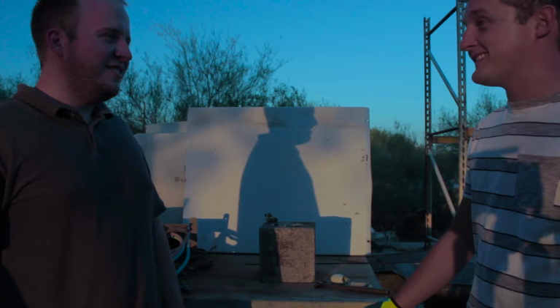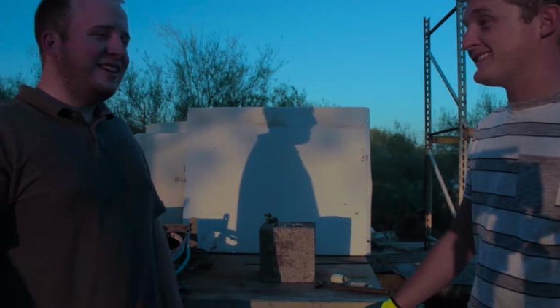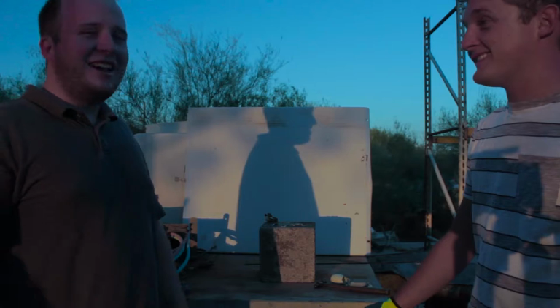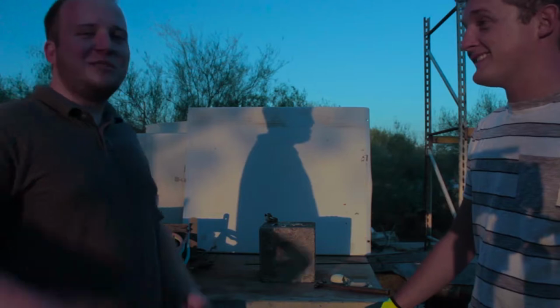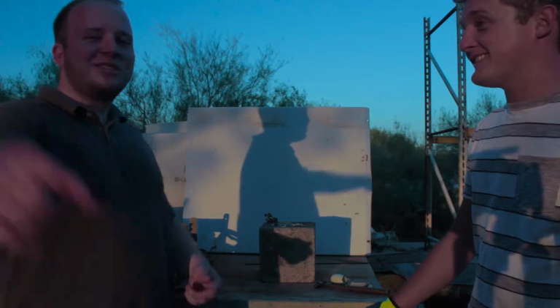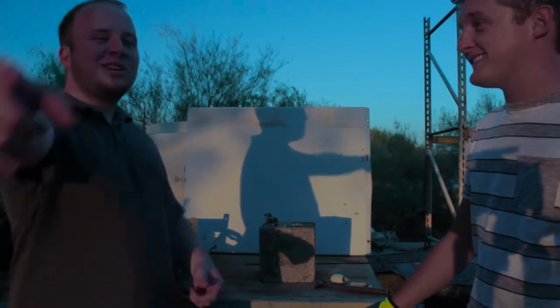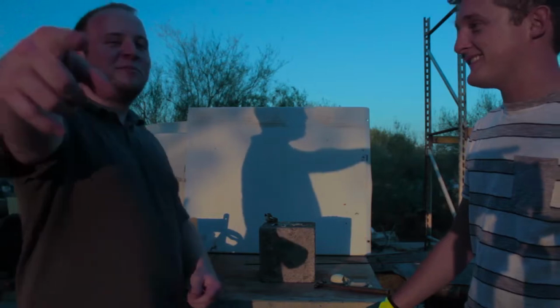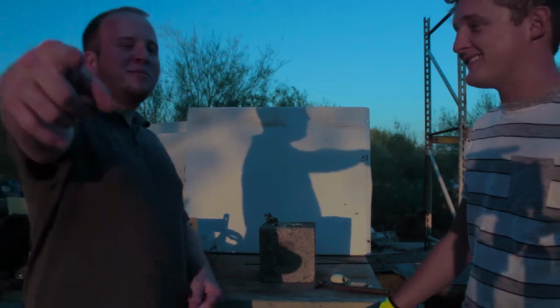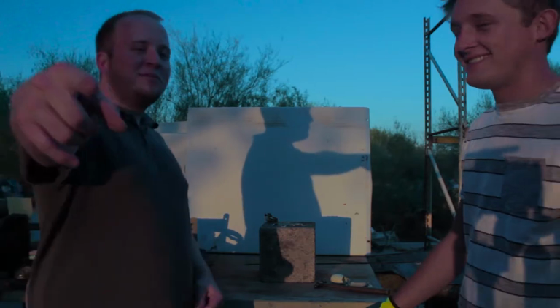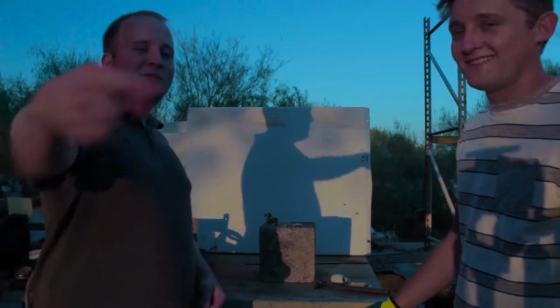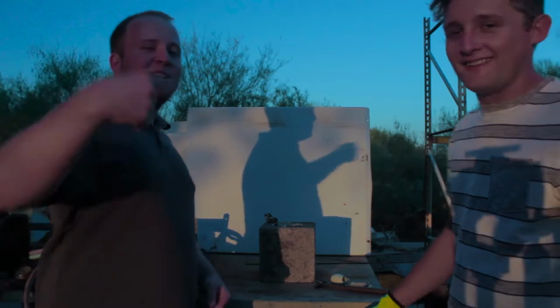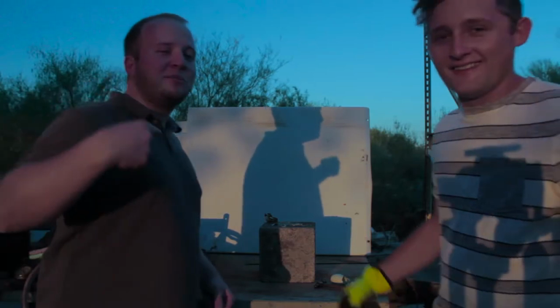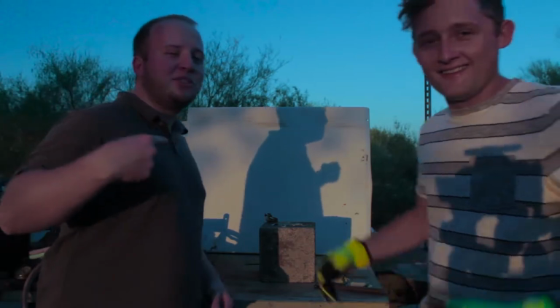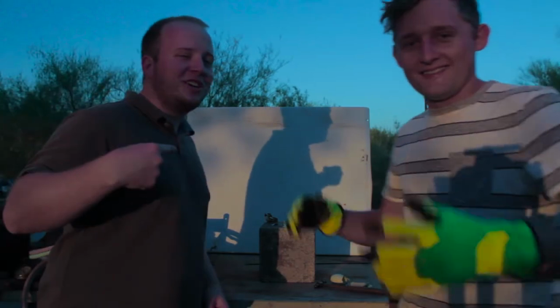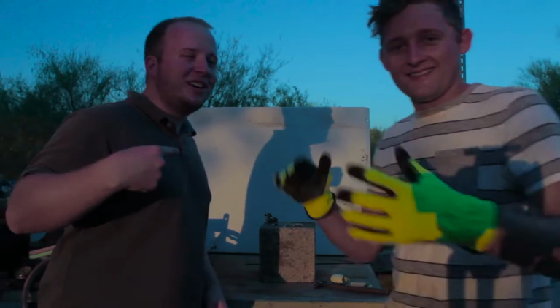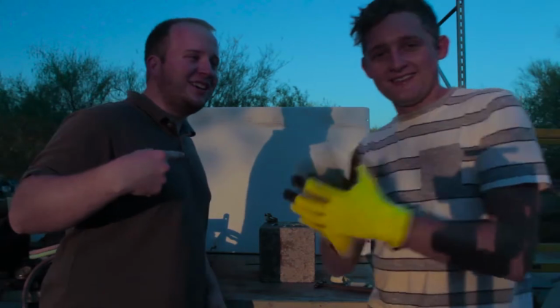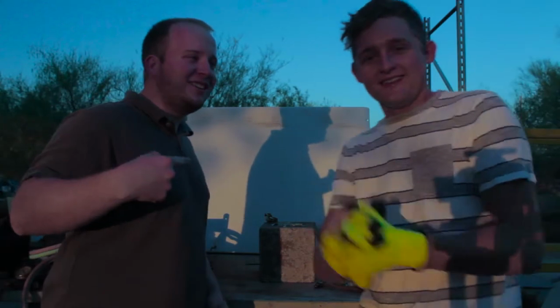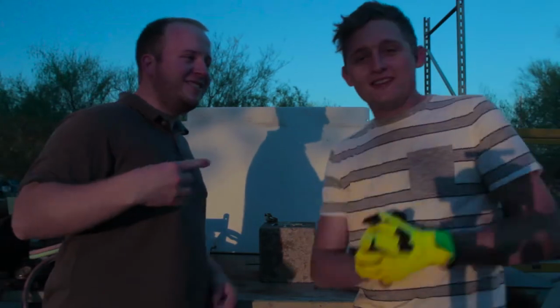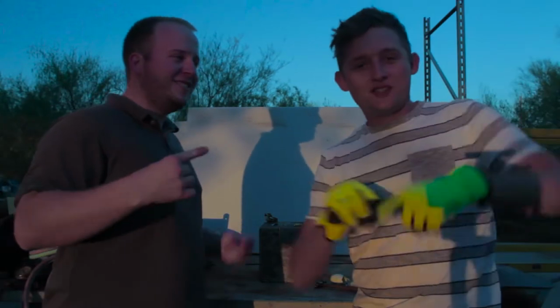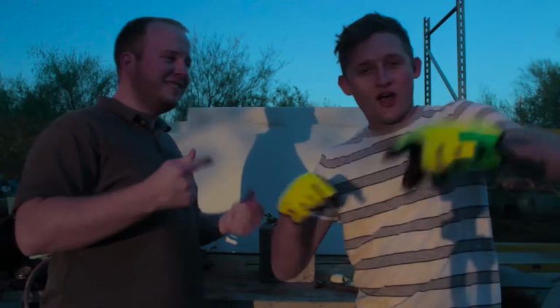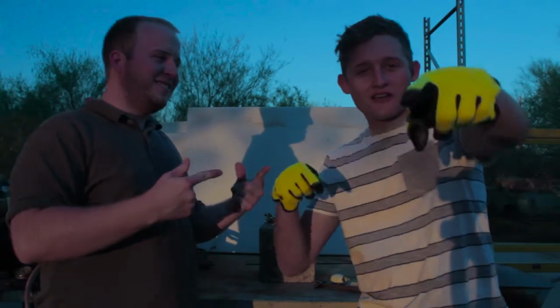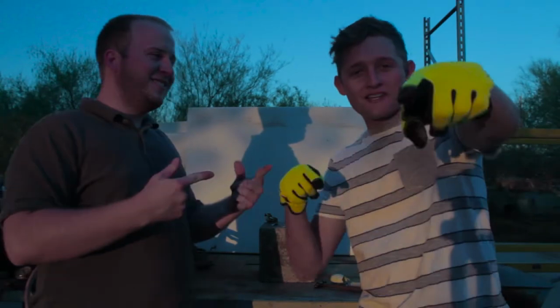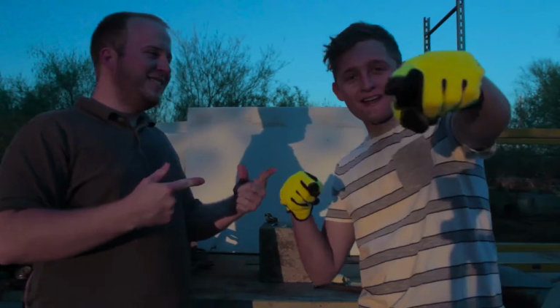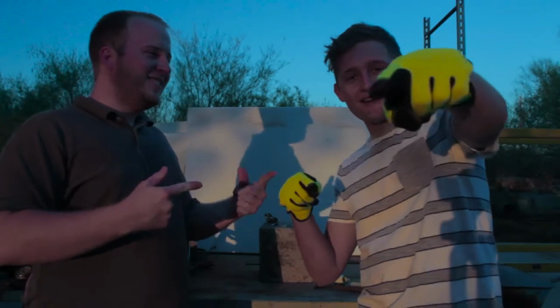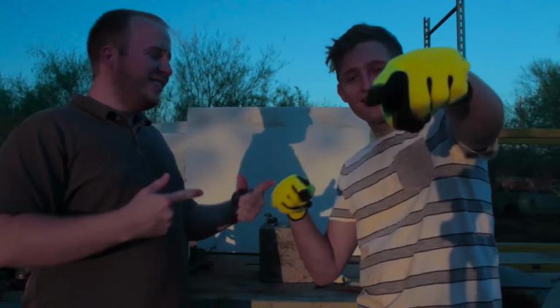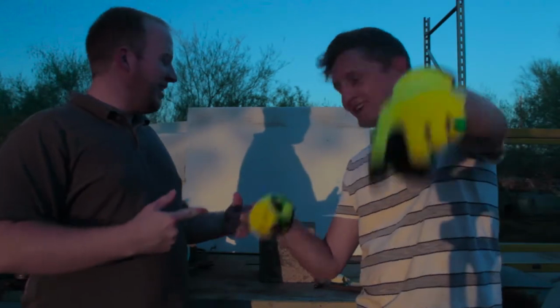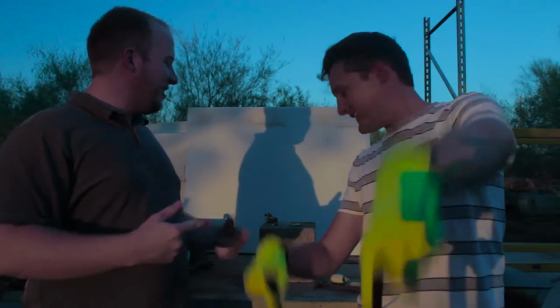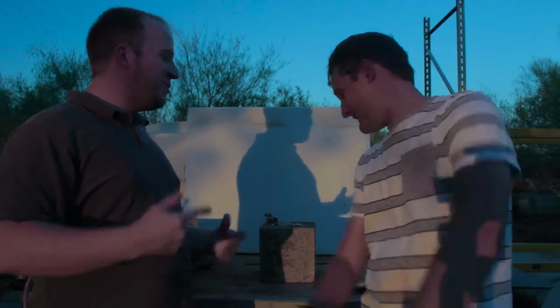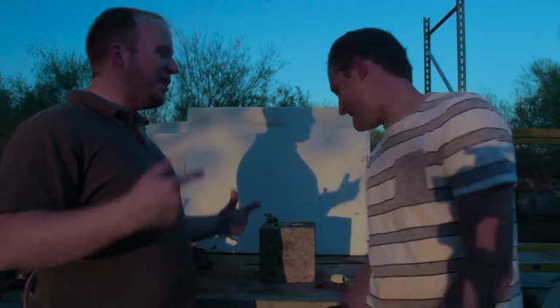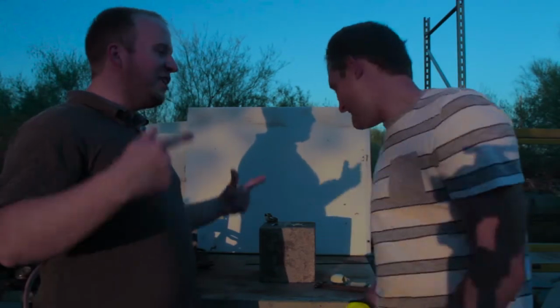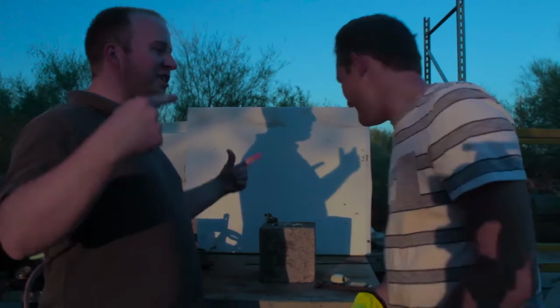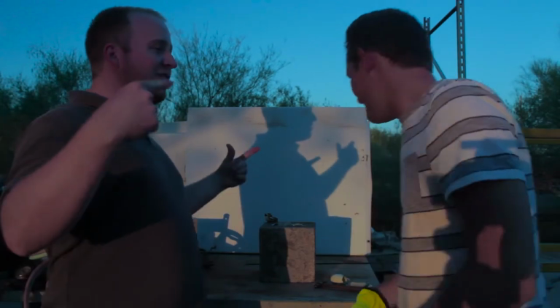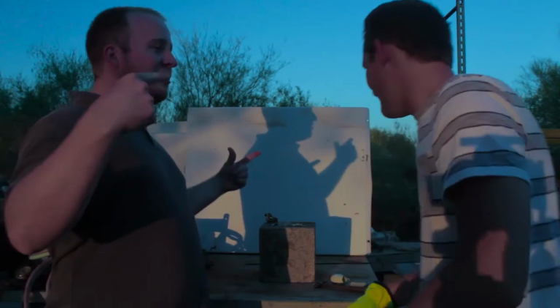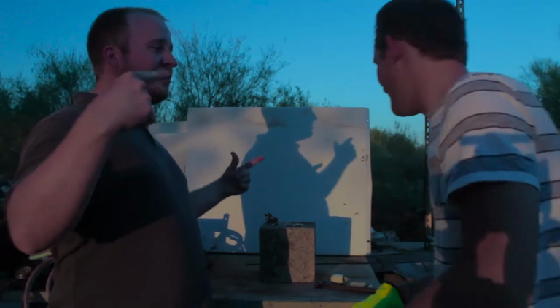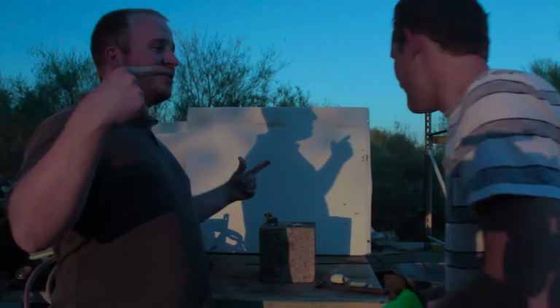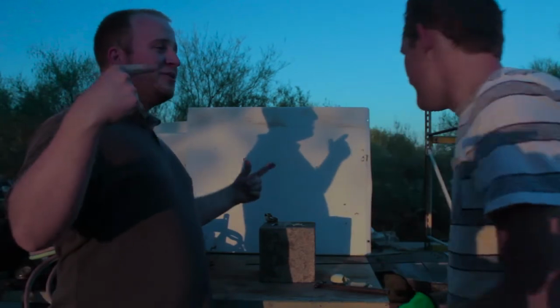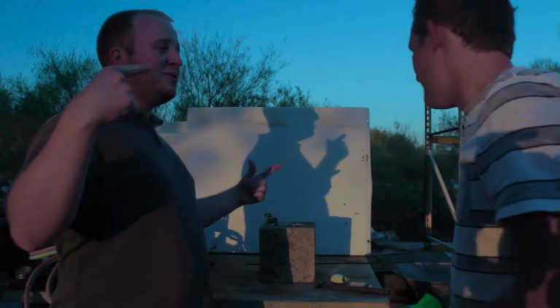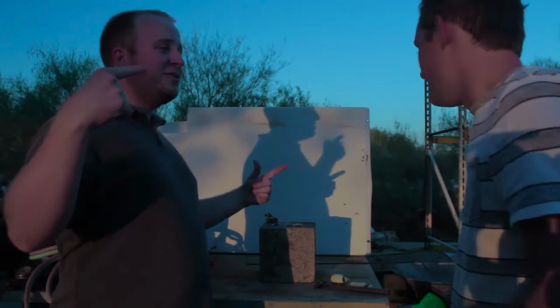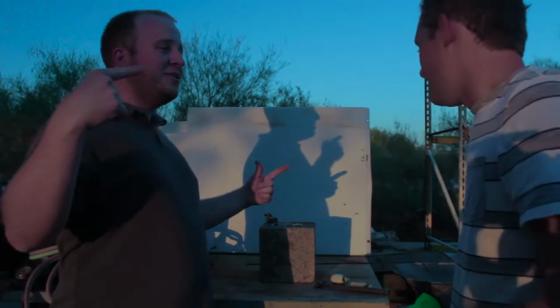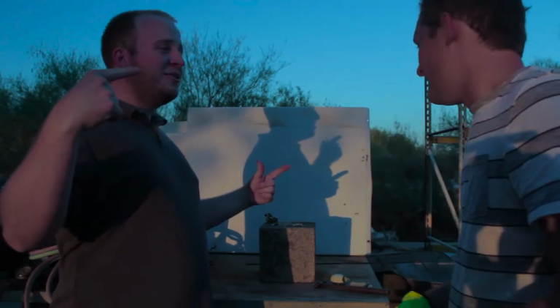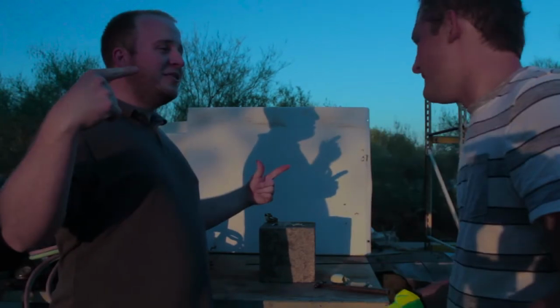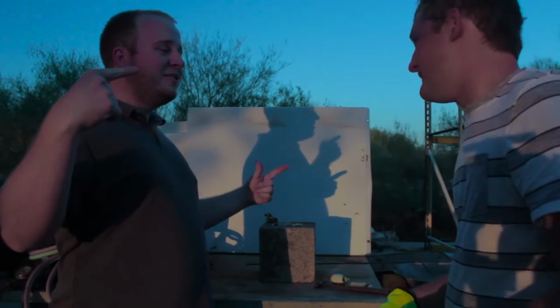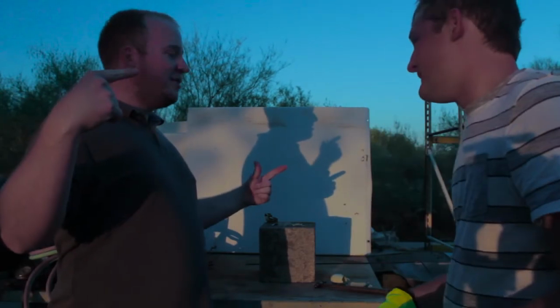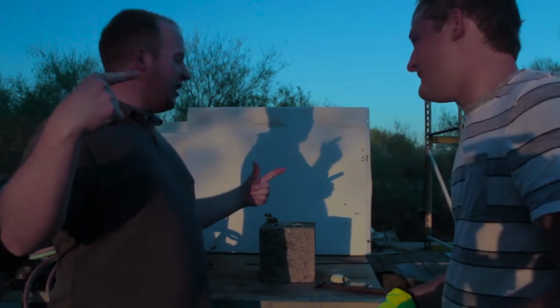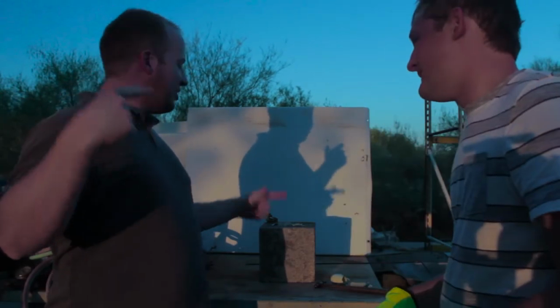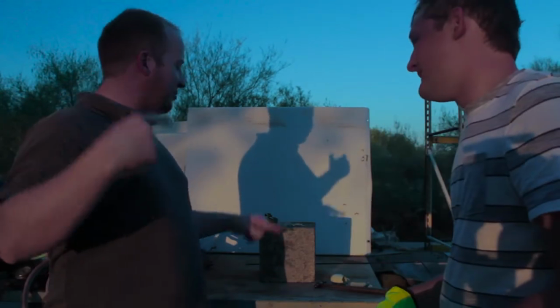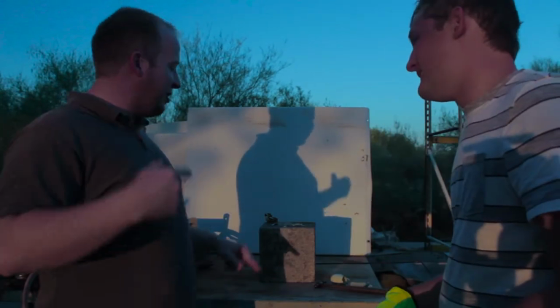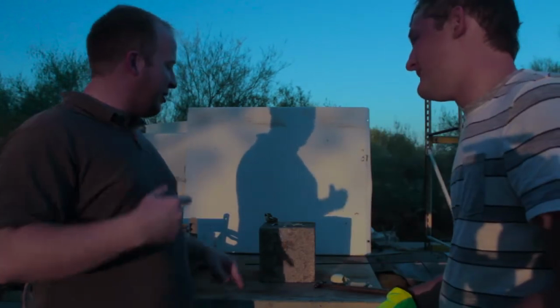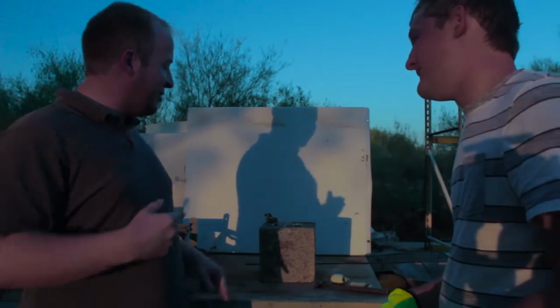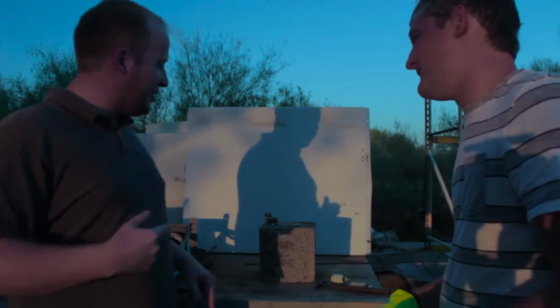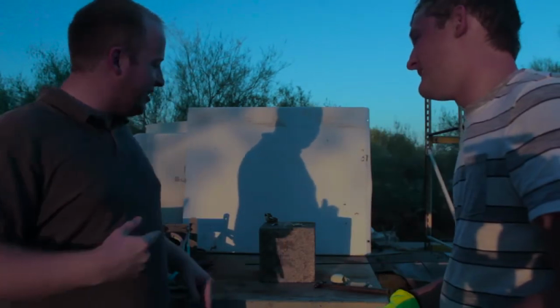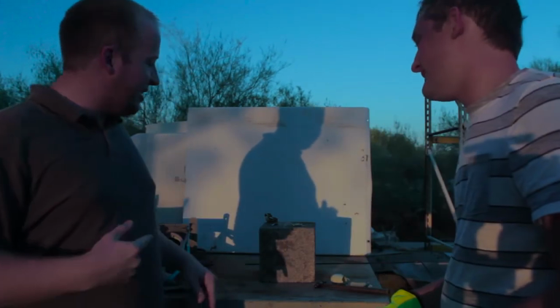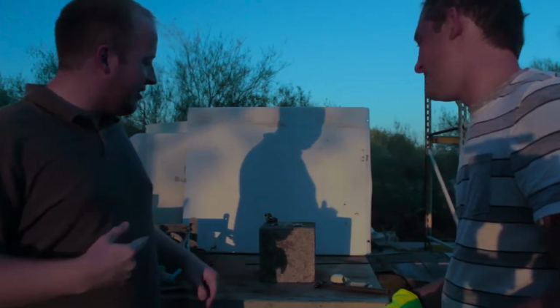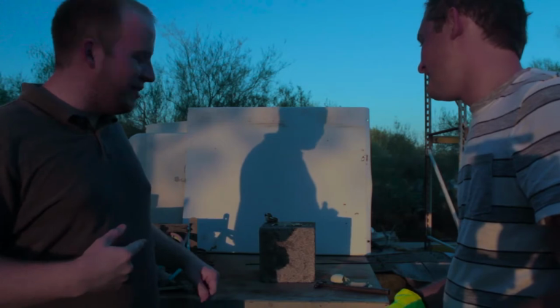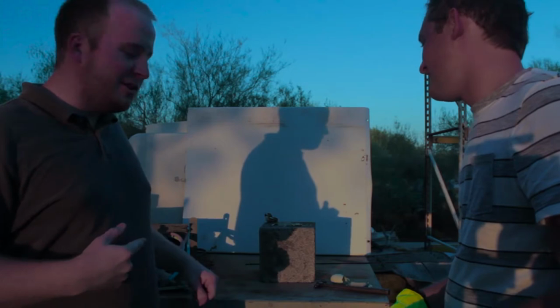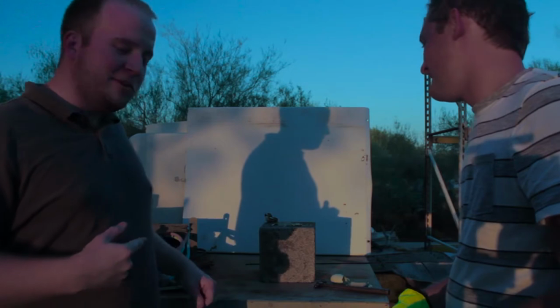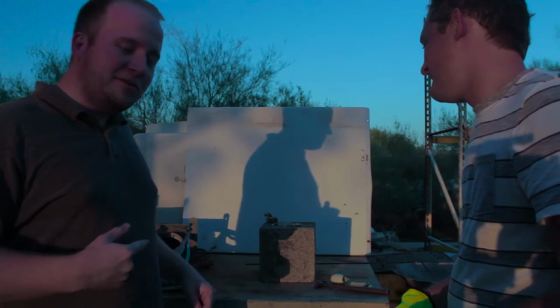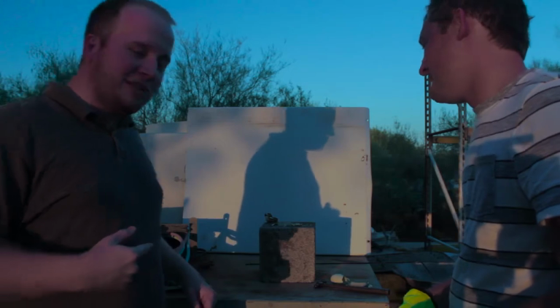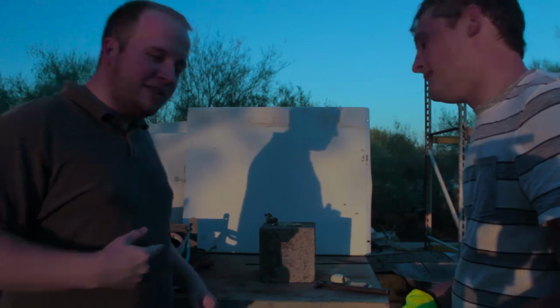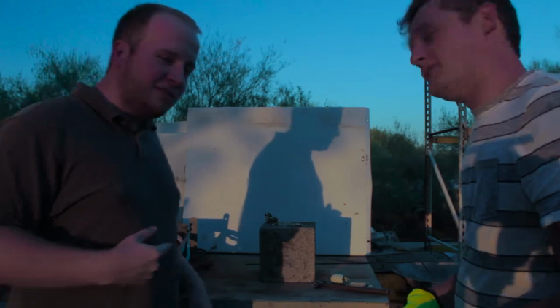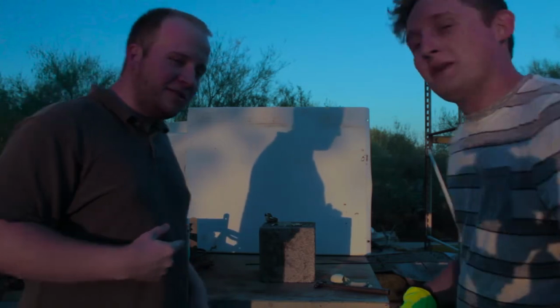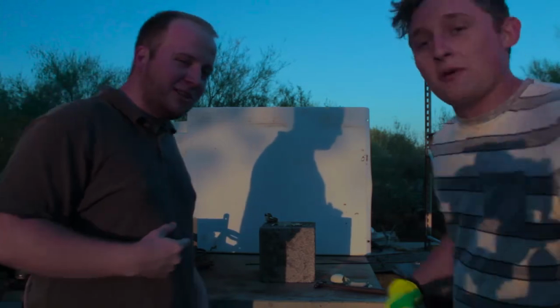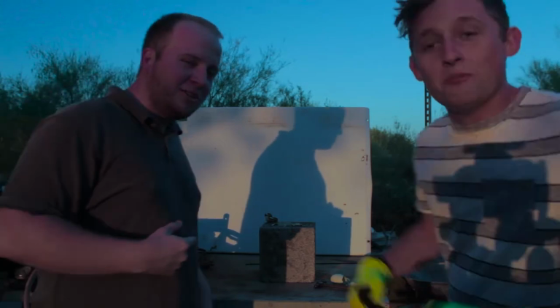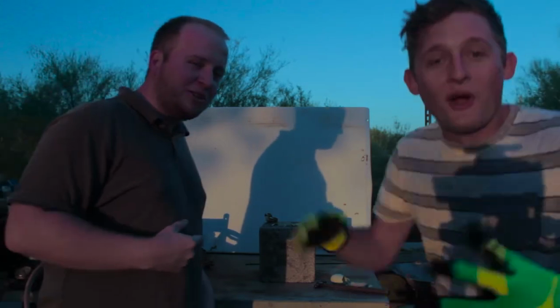Hey, what's up? My name's Shane. Josh here, and we are going to — actually we already did because we forgot to do the intro.